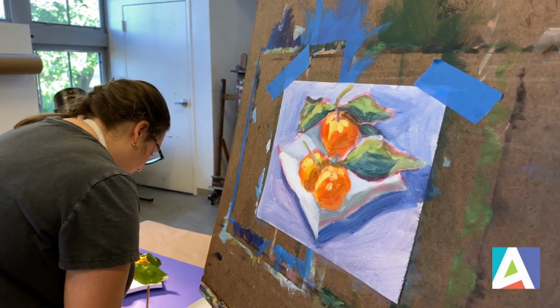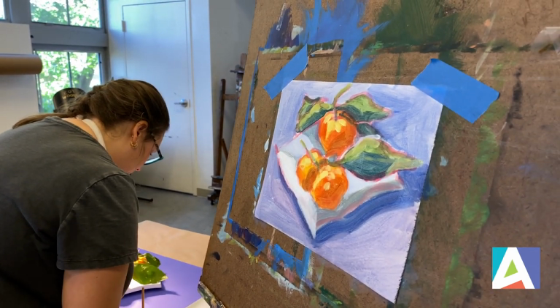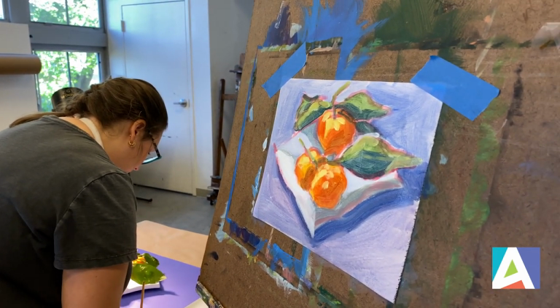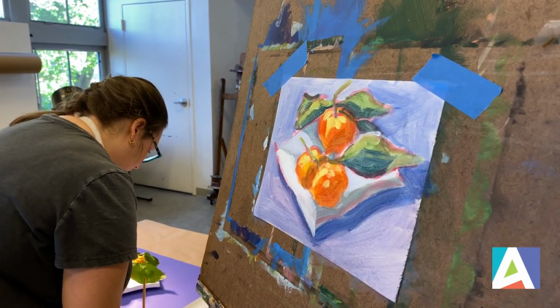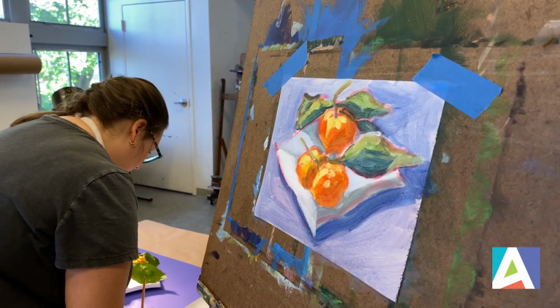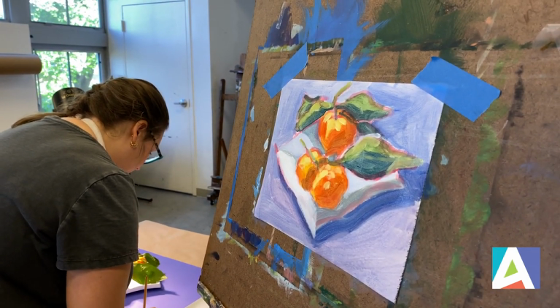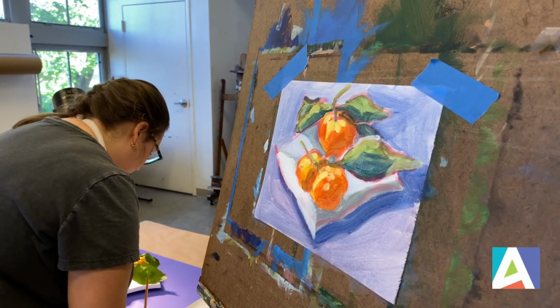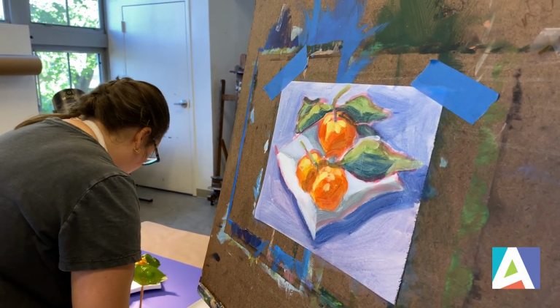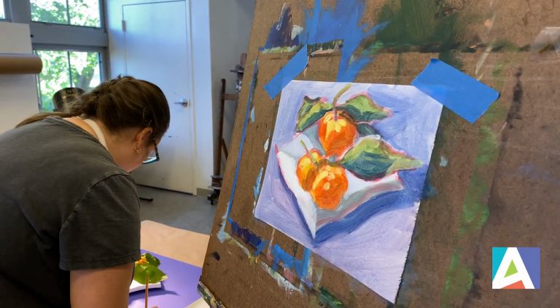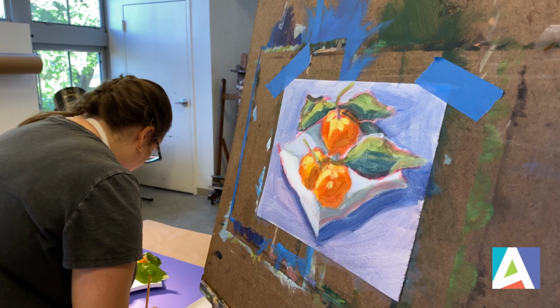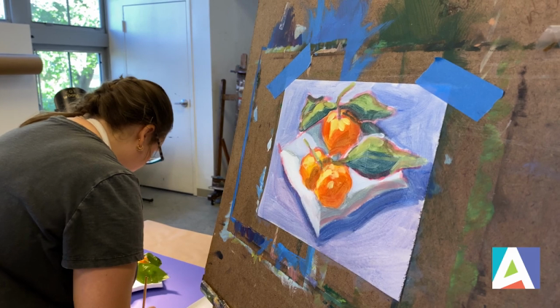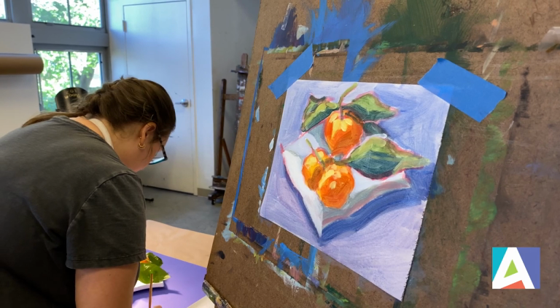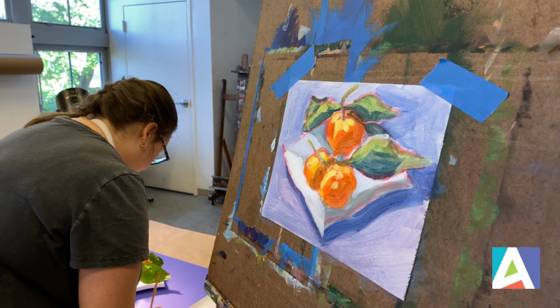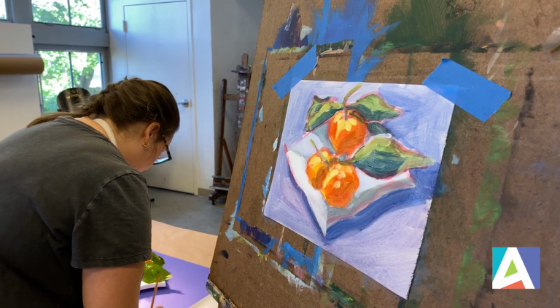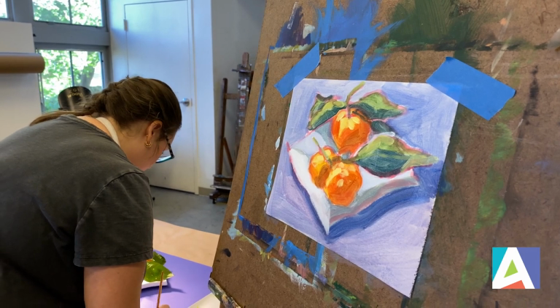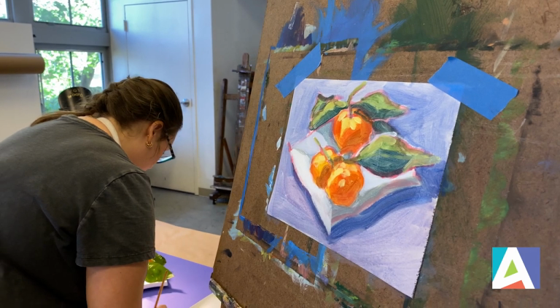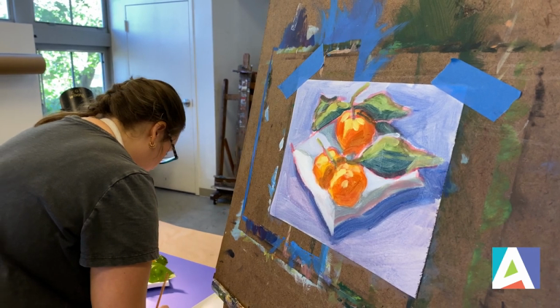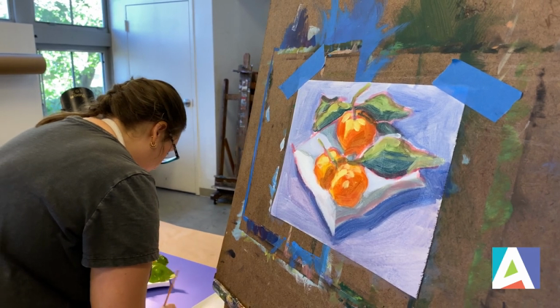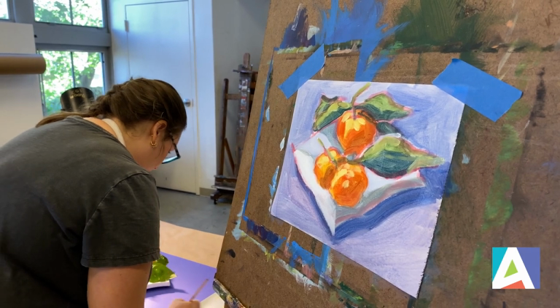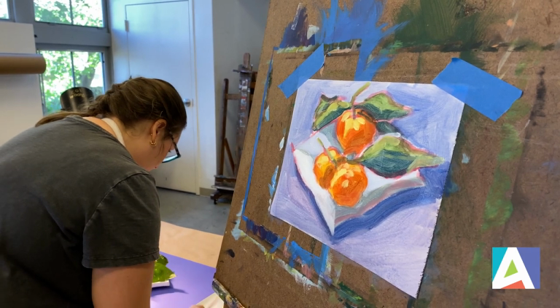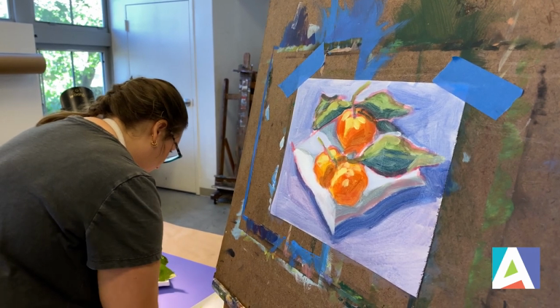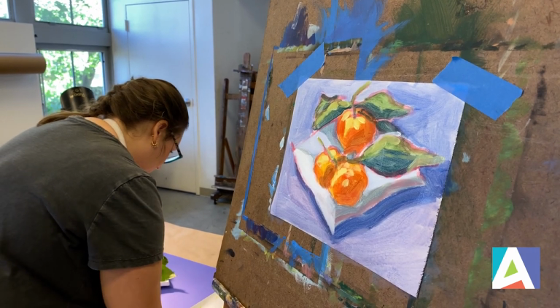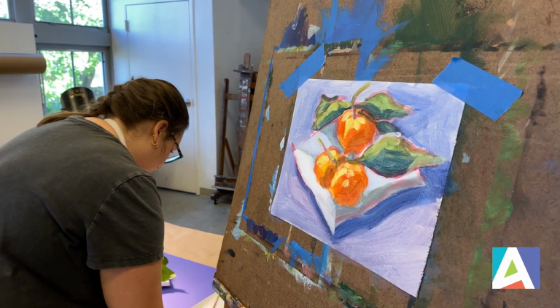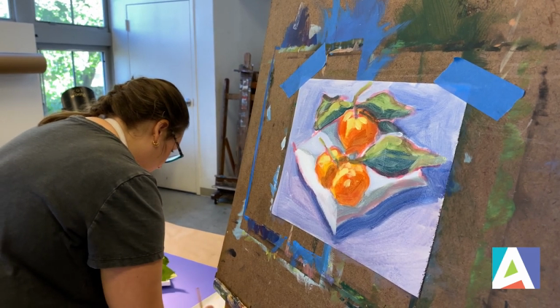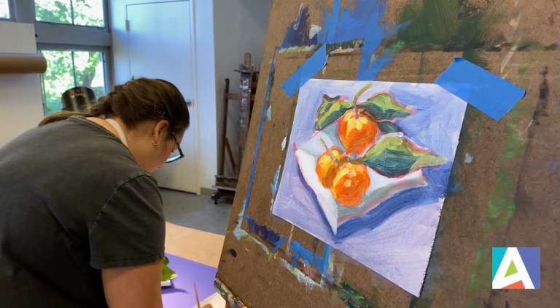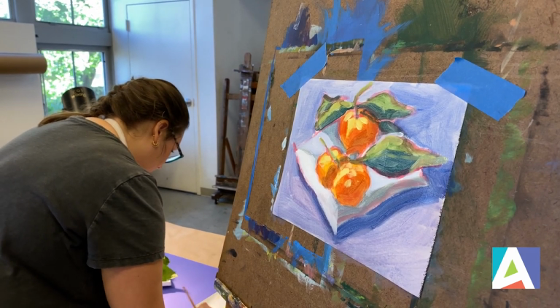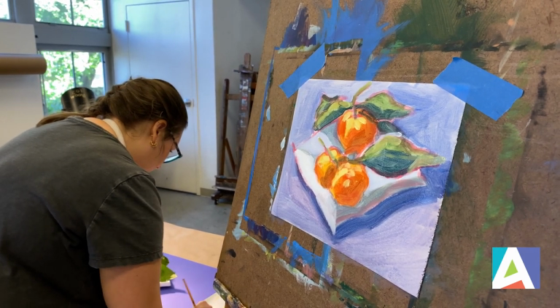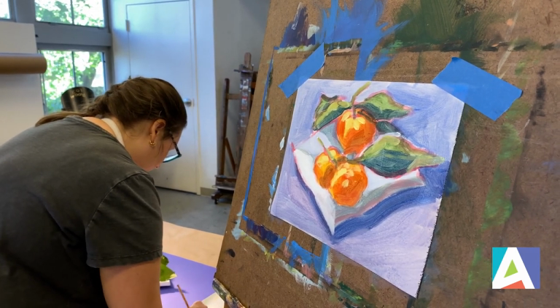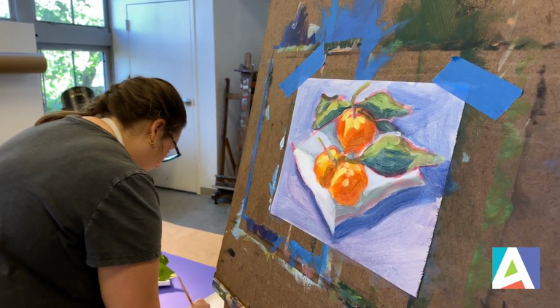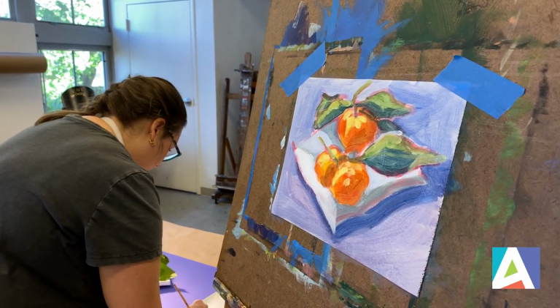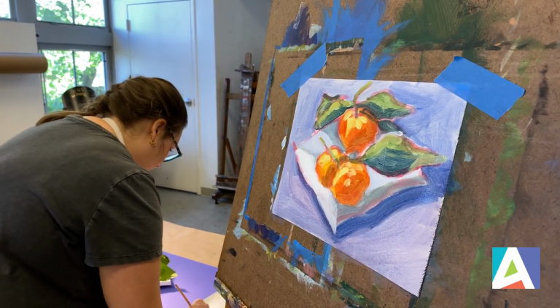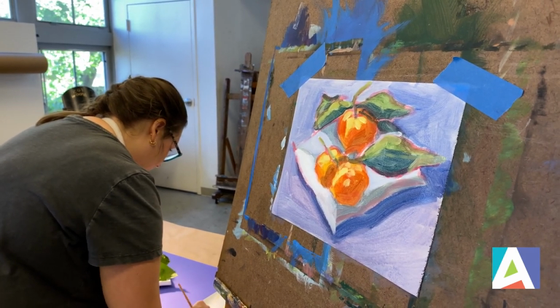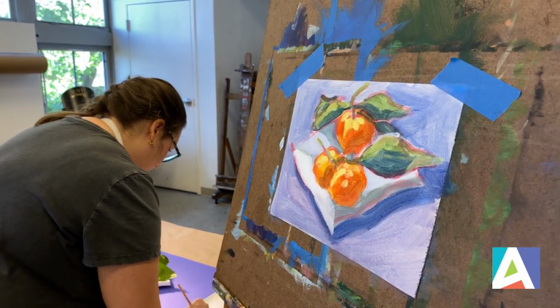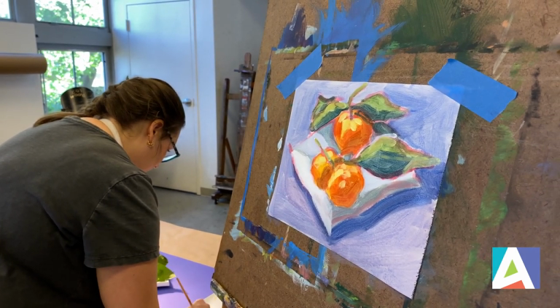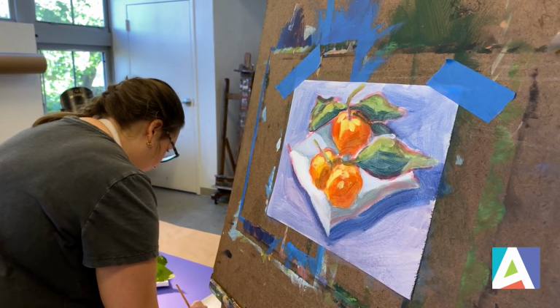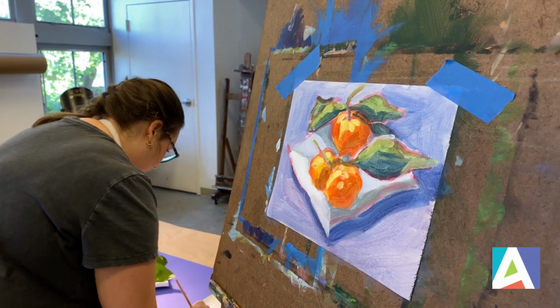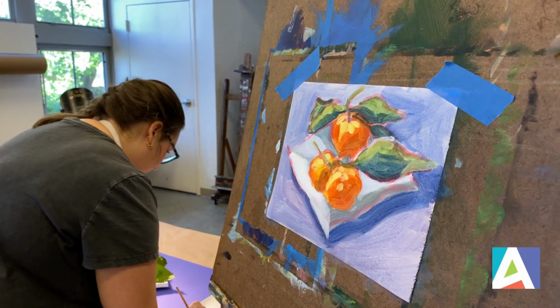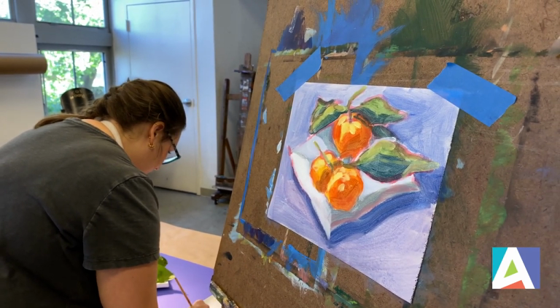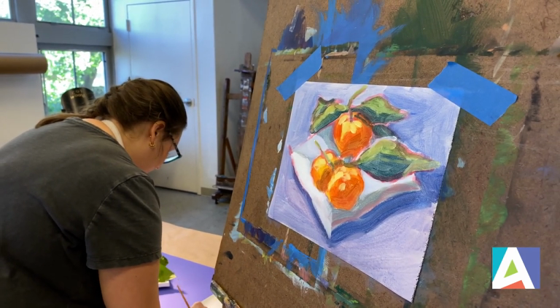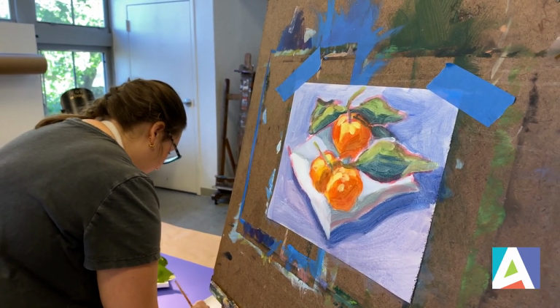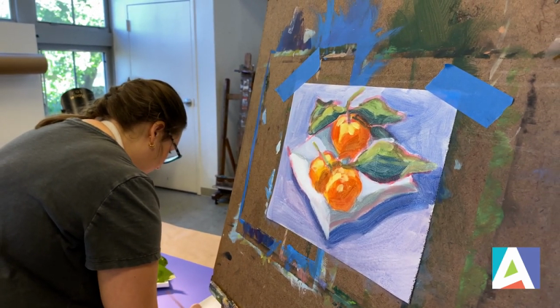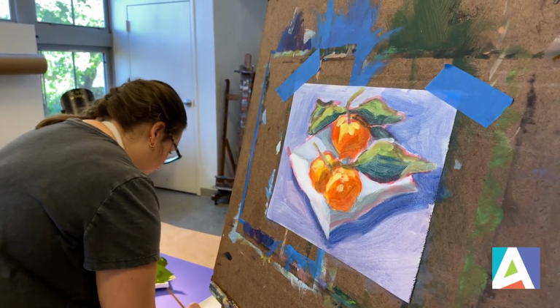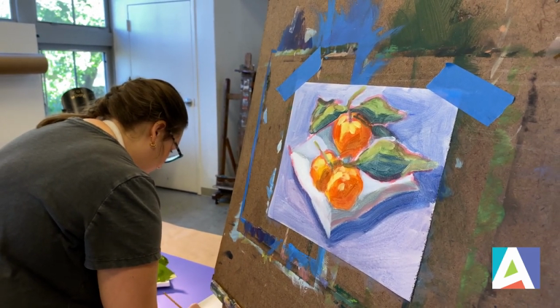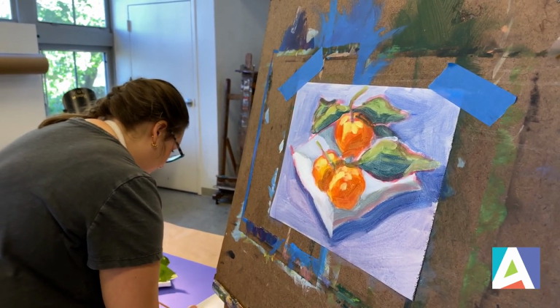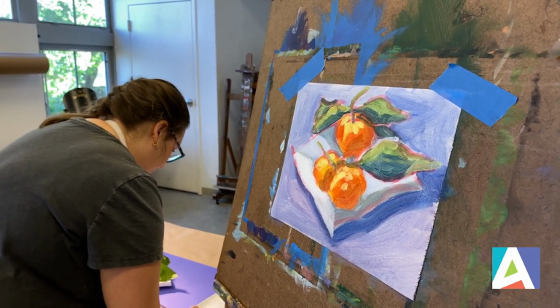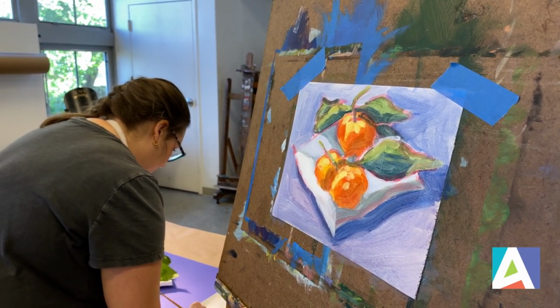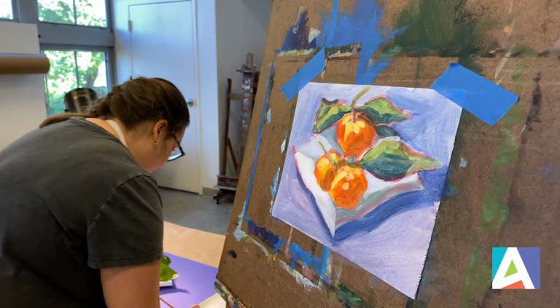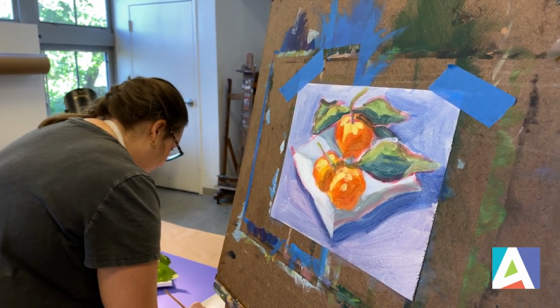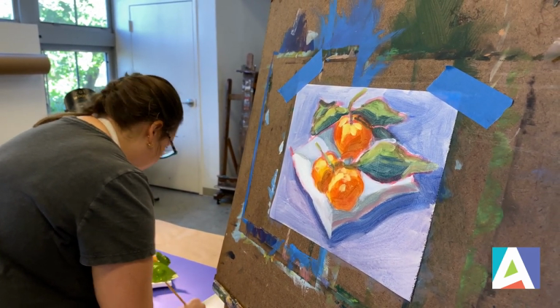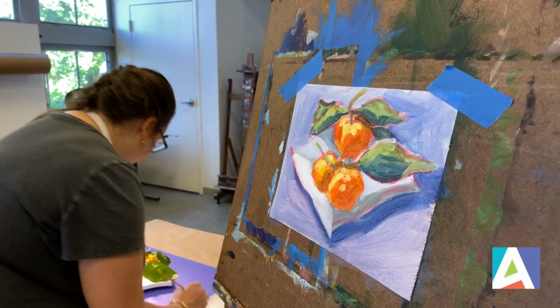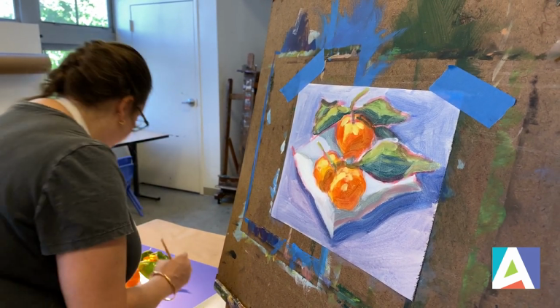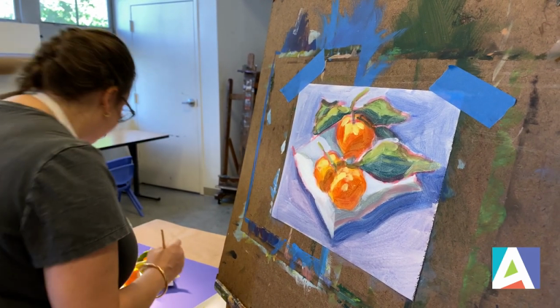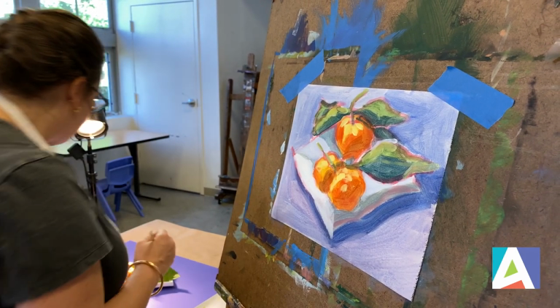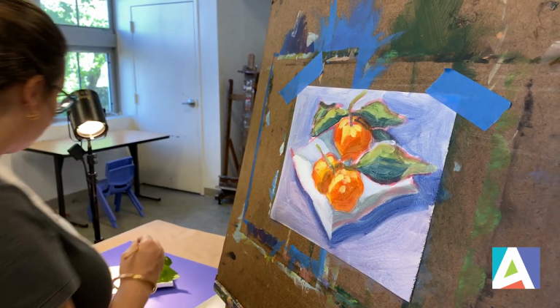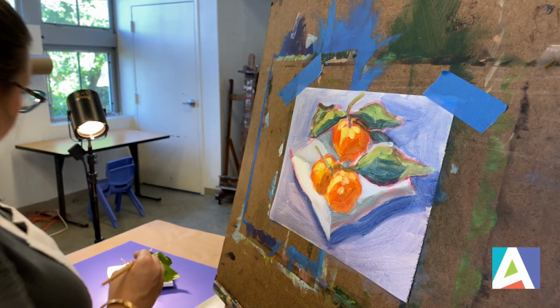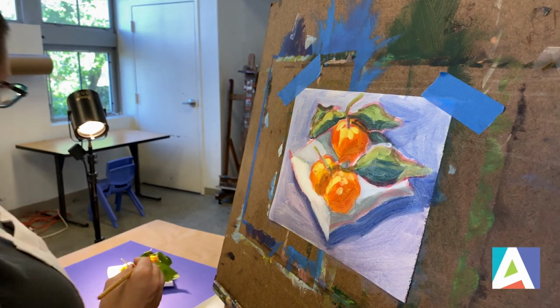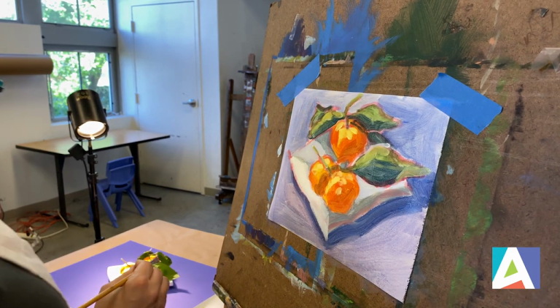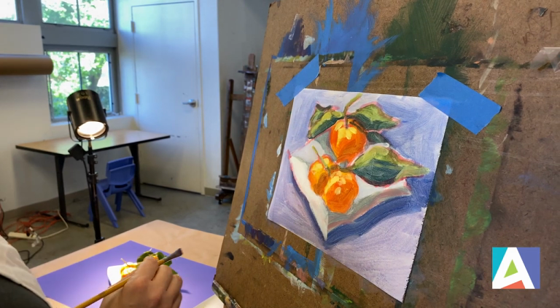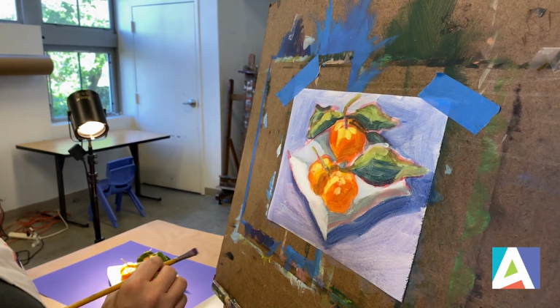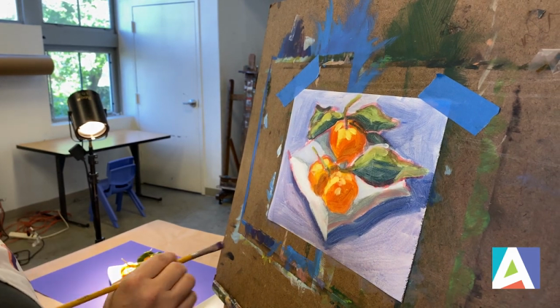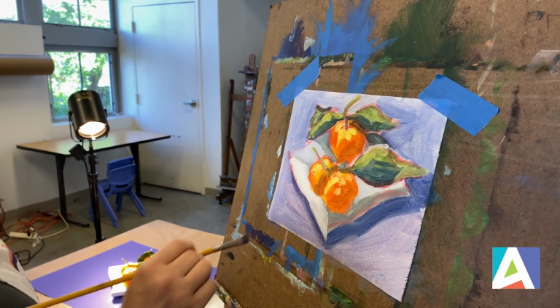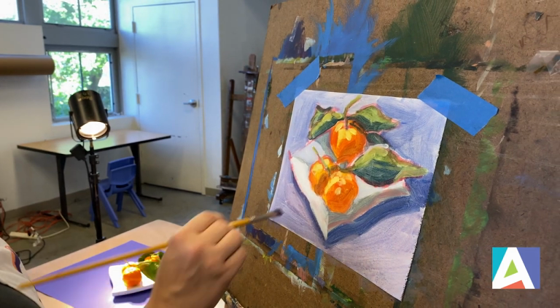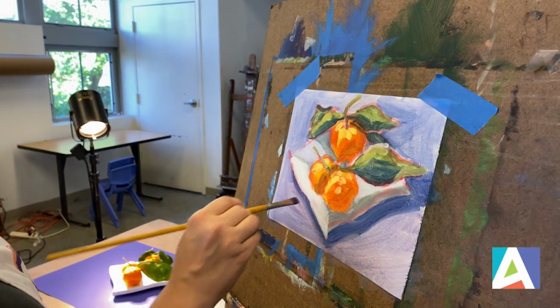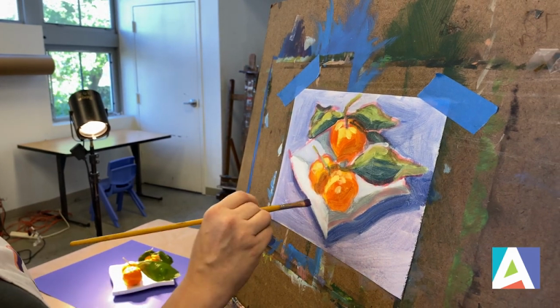I'm just mixing a really dark purple to add that in there.